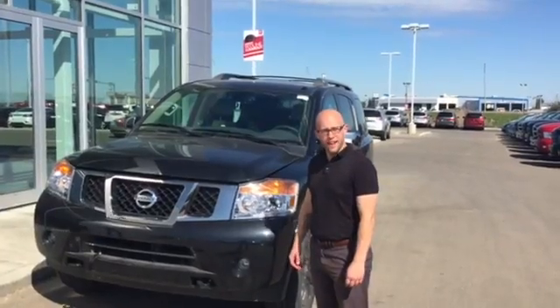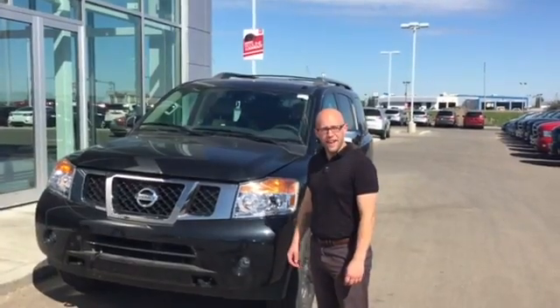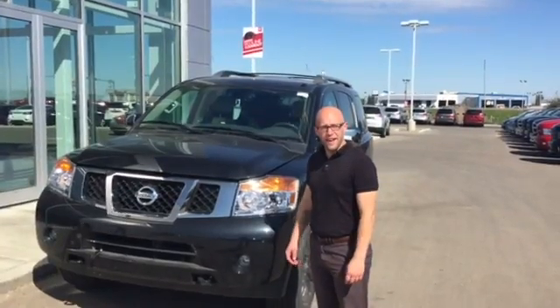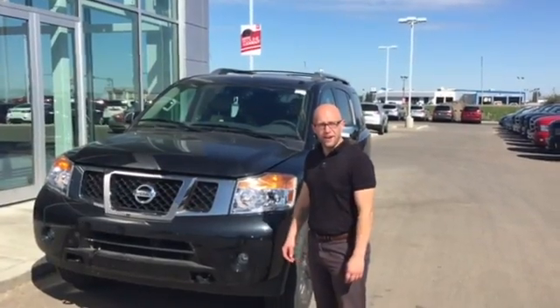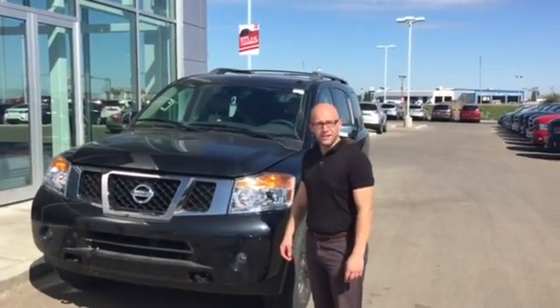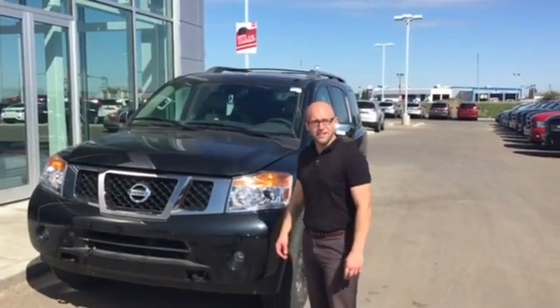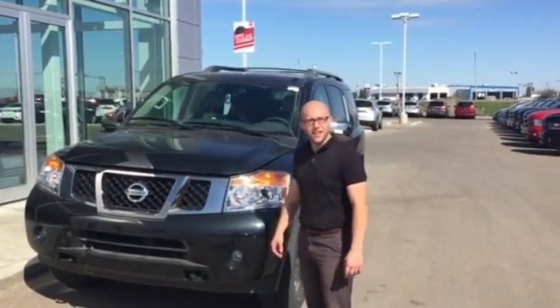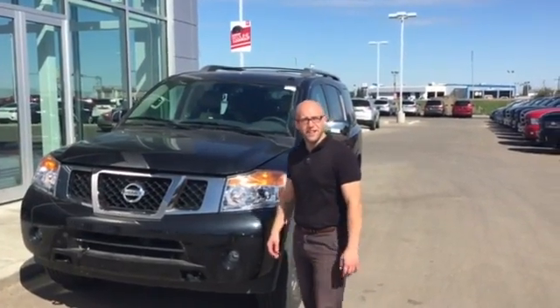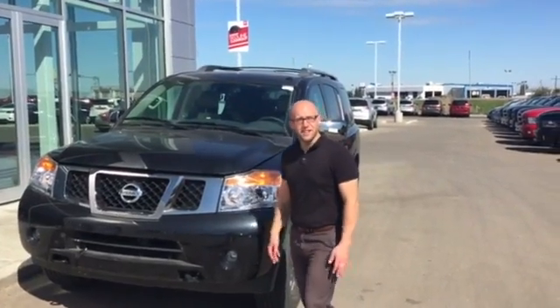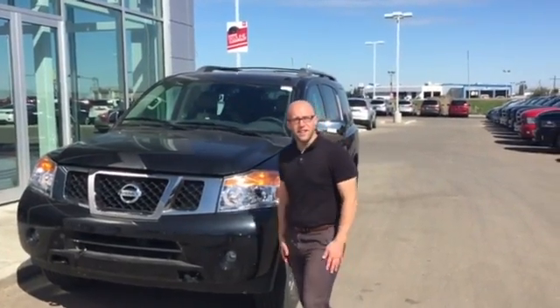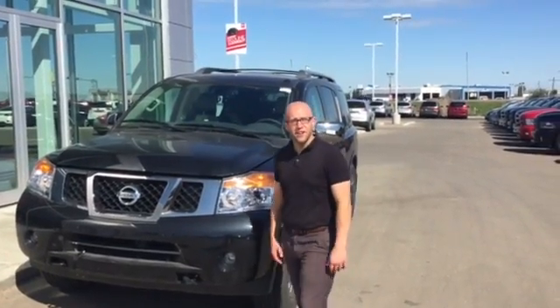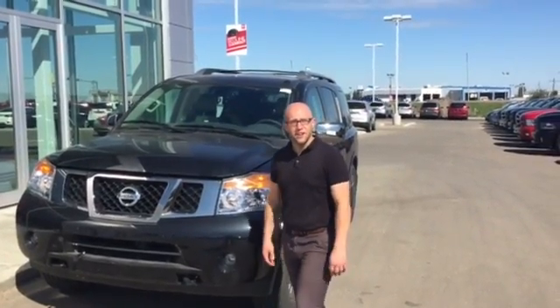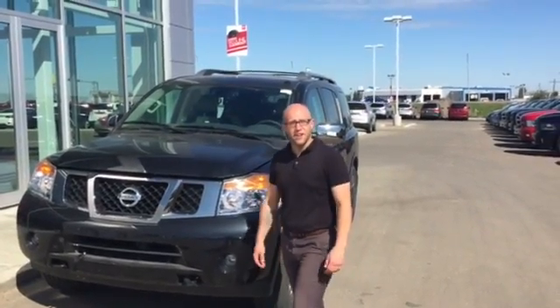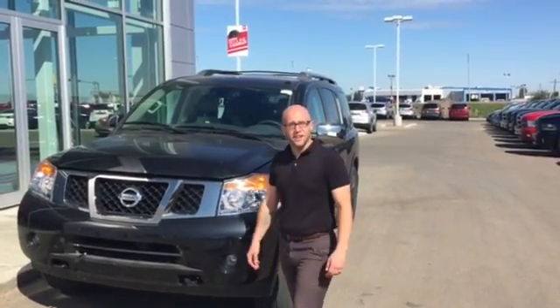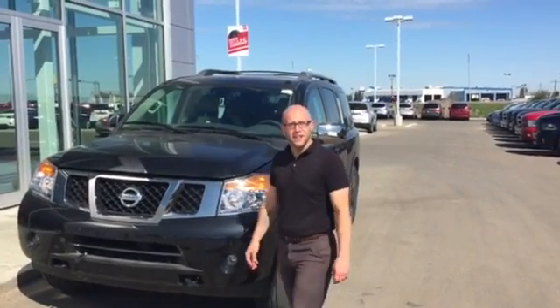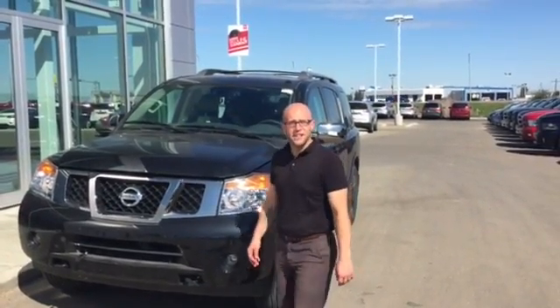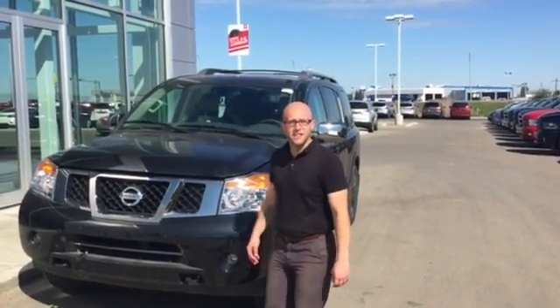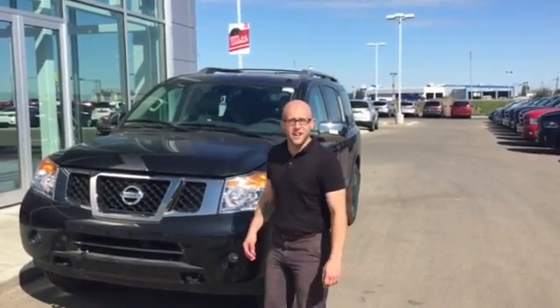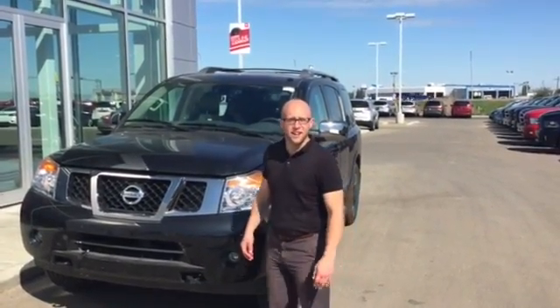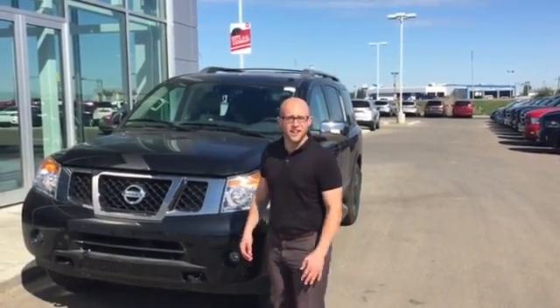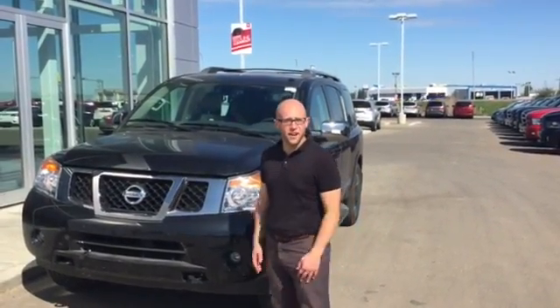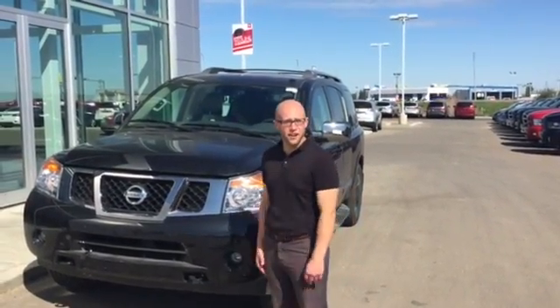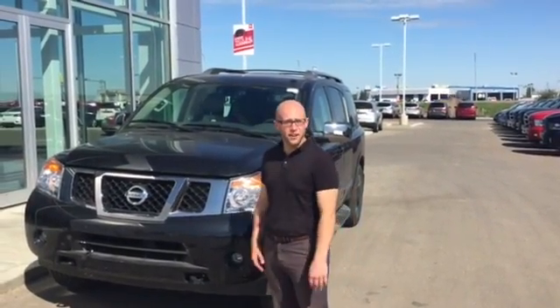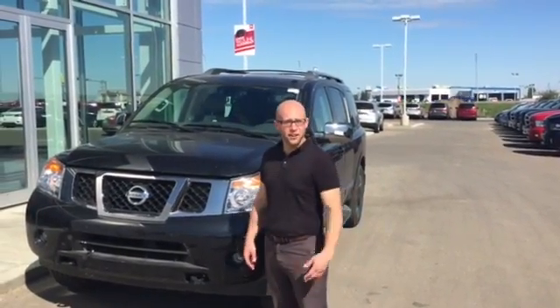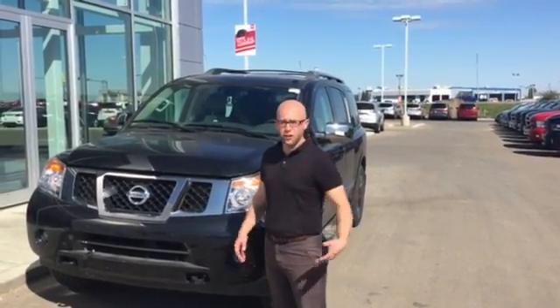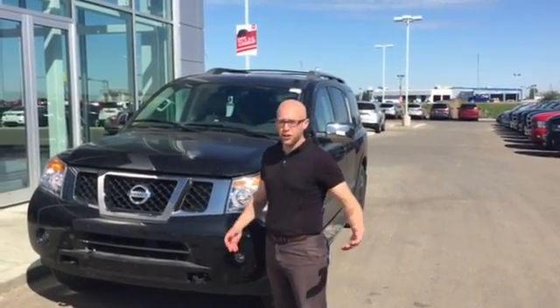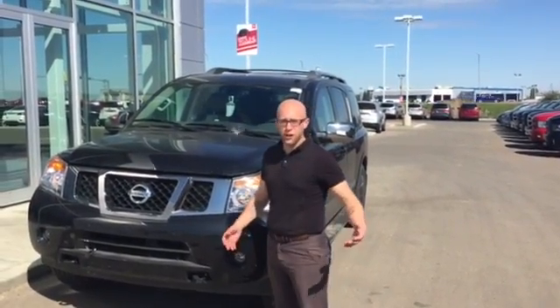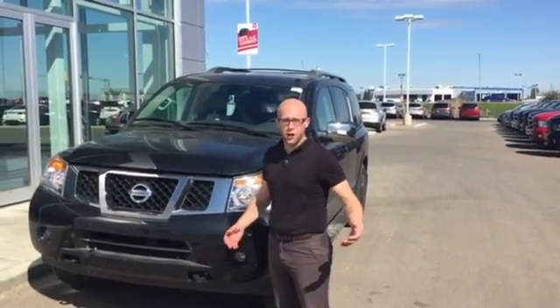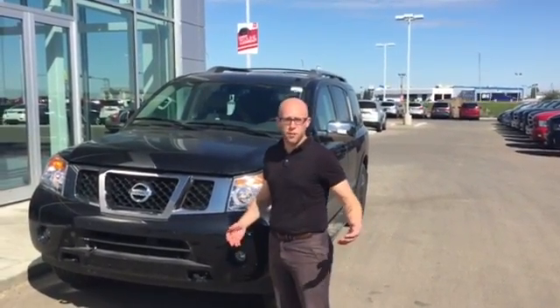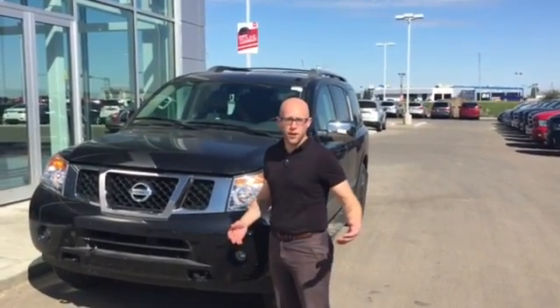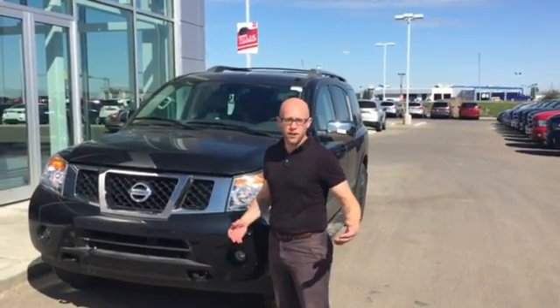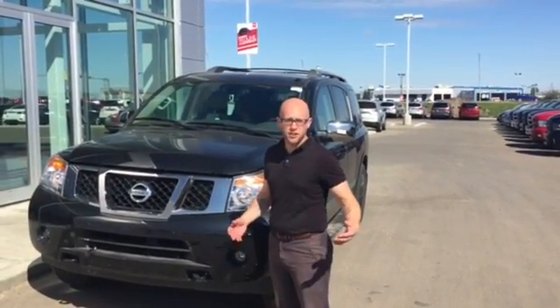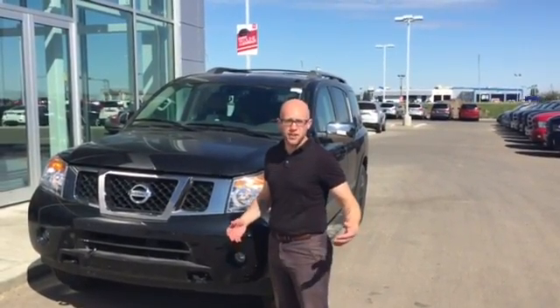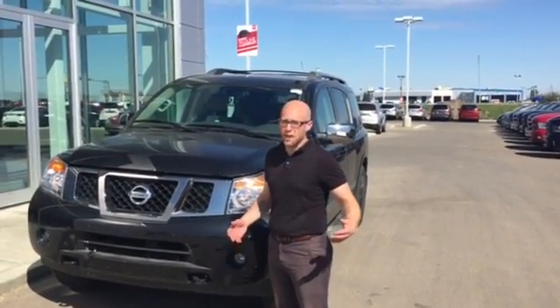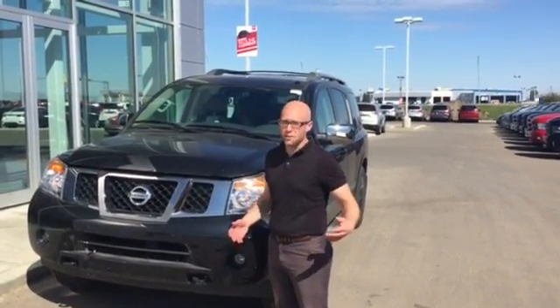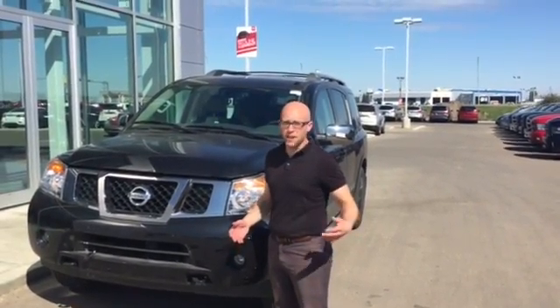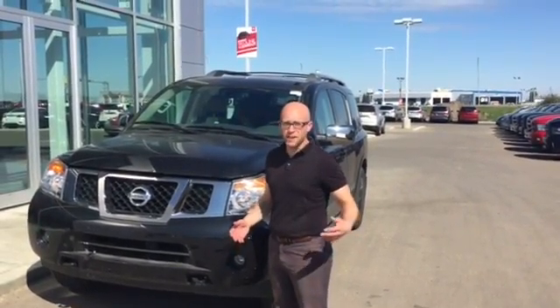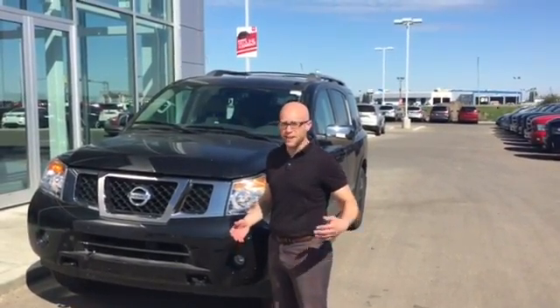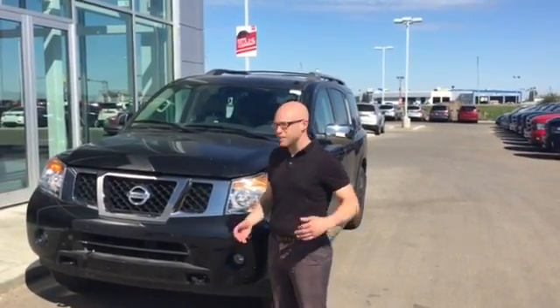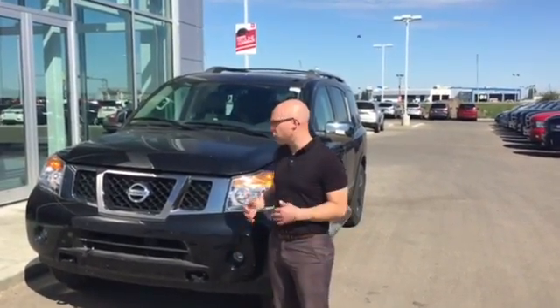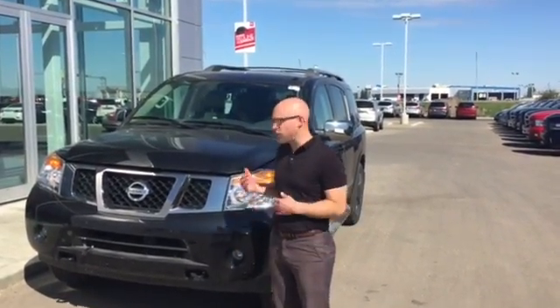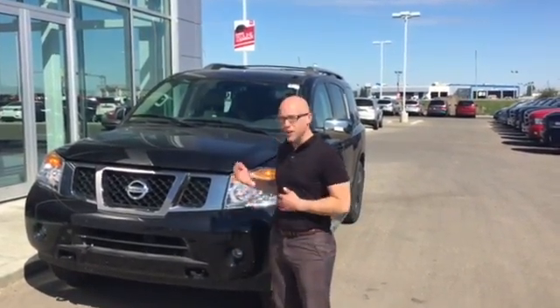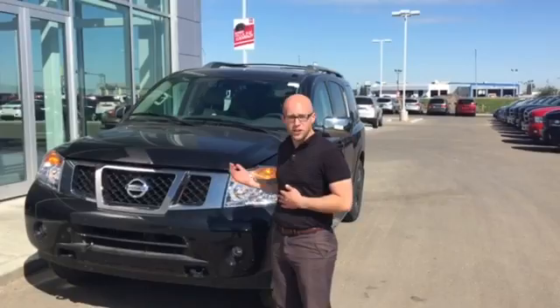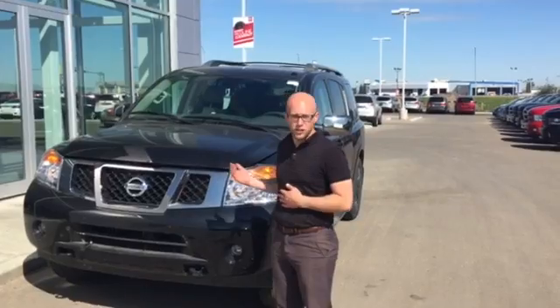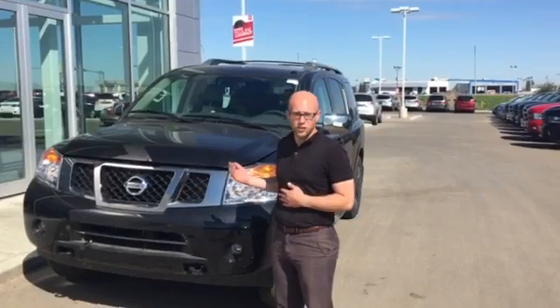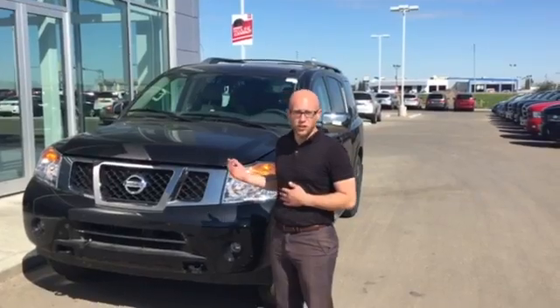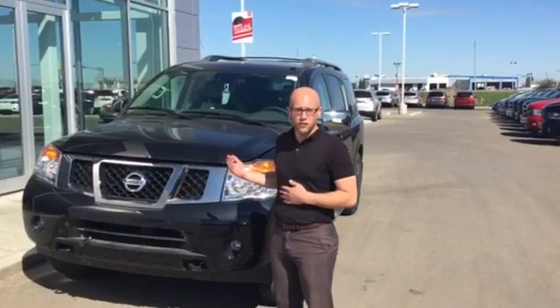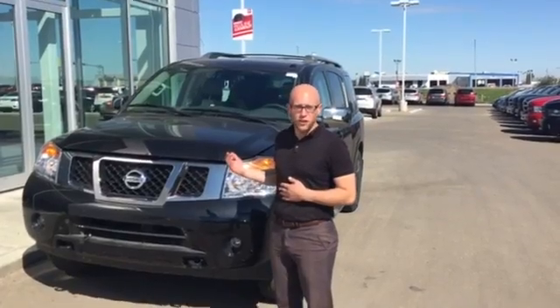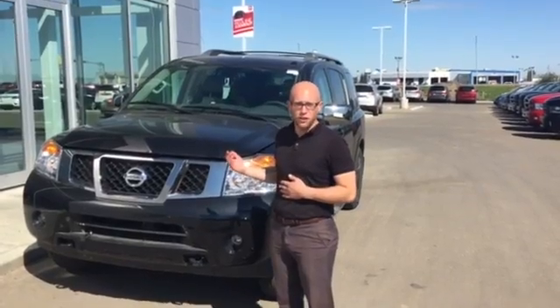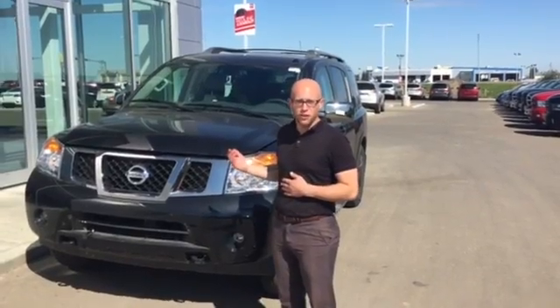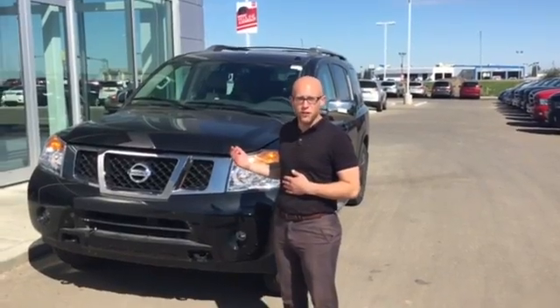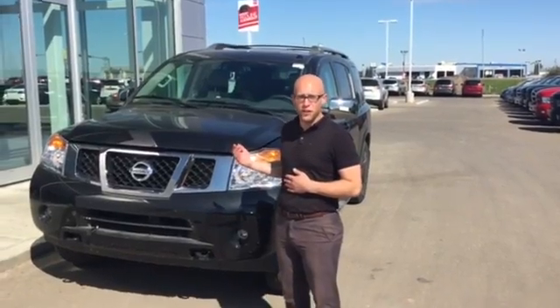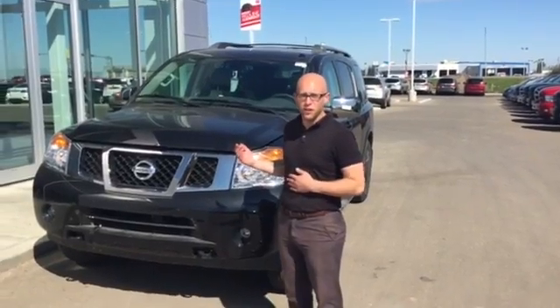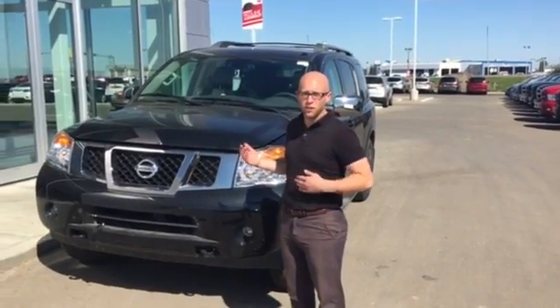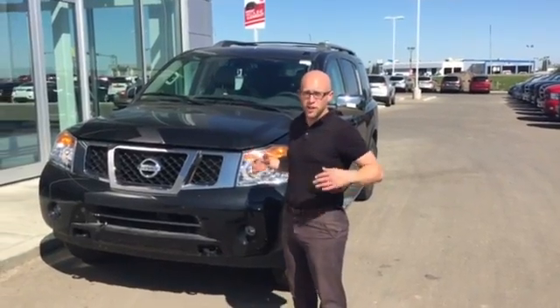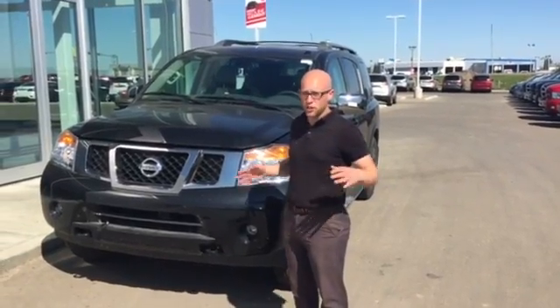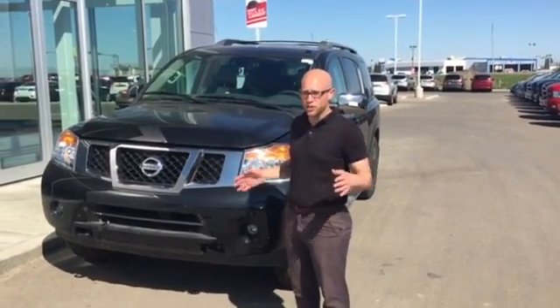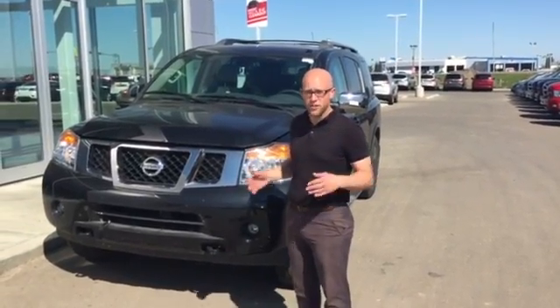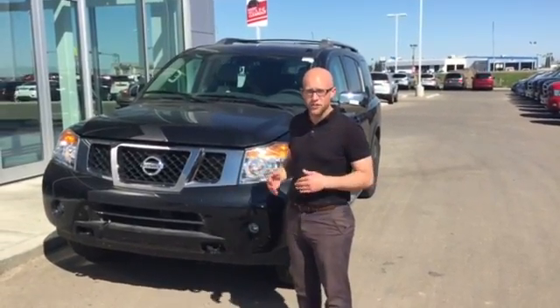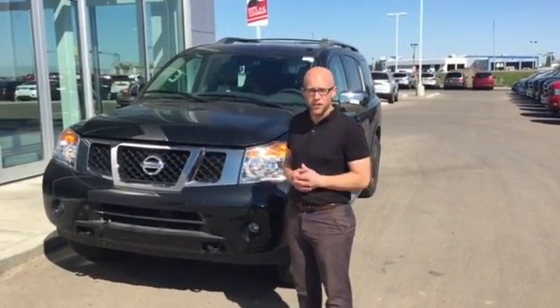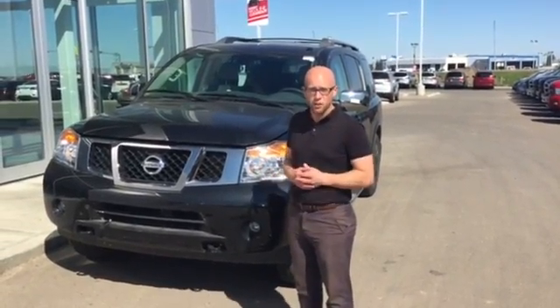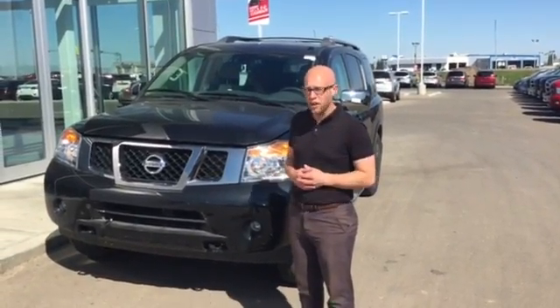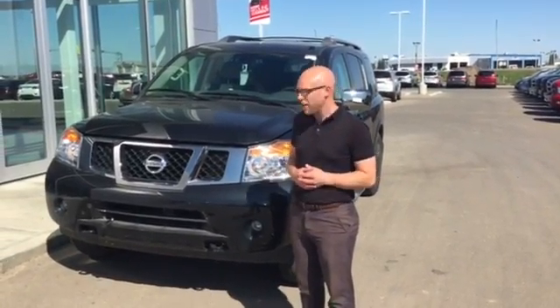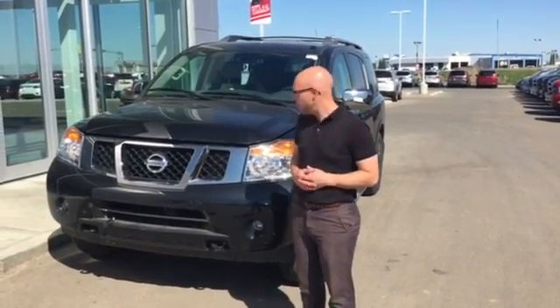Hey Garrett, it's Scott Teddy here at LA Nissan. I know you're in Grand Prairie so you can't make it in, so I figured I'd show you a video of the vehicle to make sure it's everything you wanted.